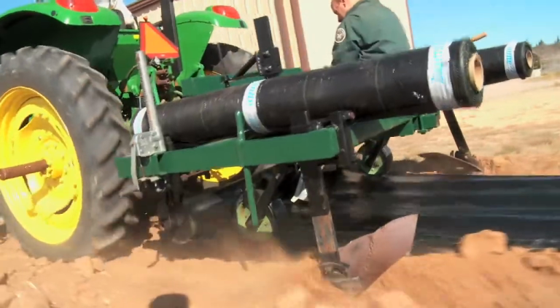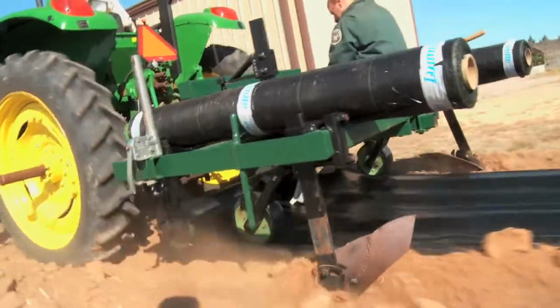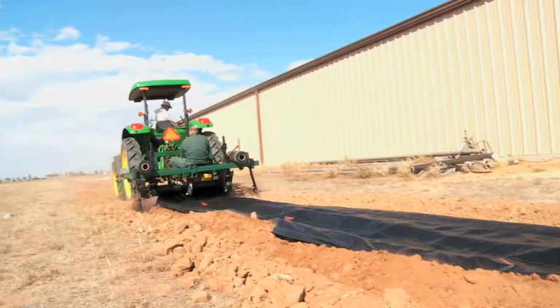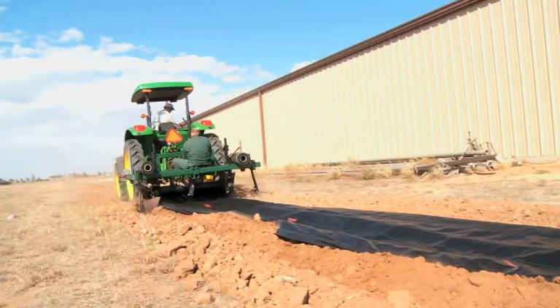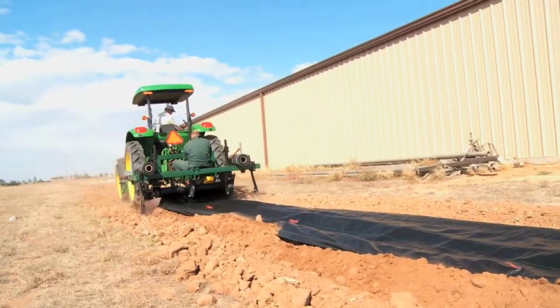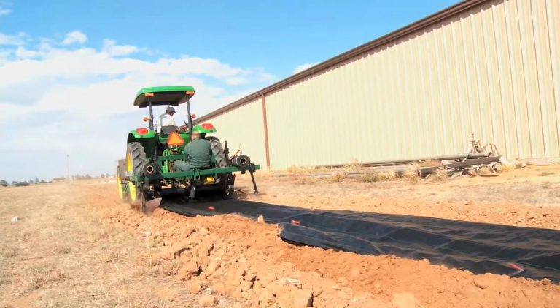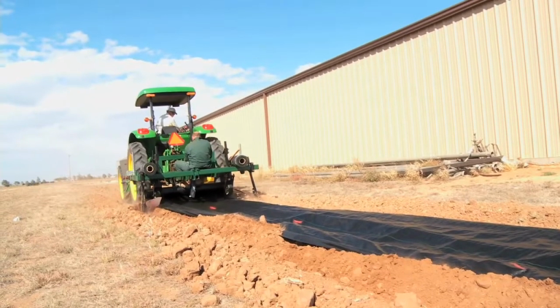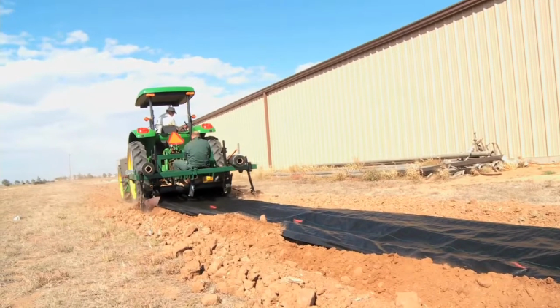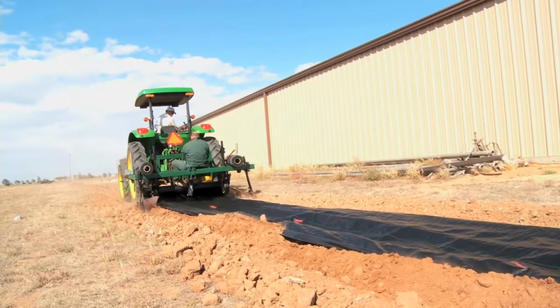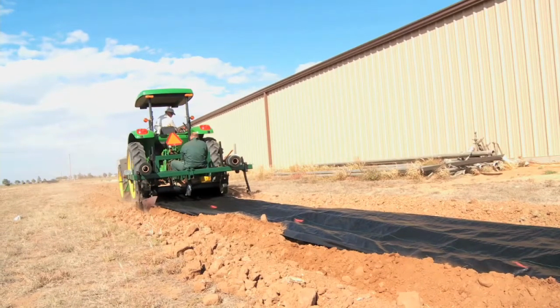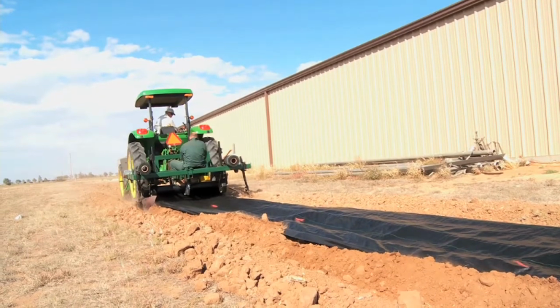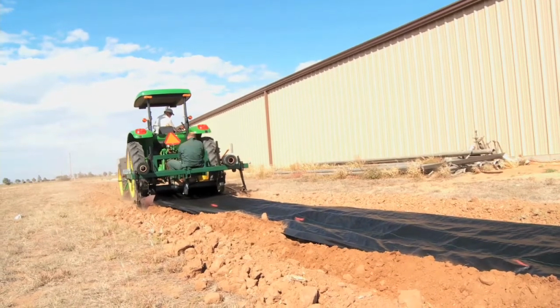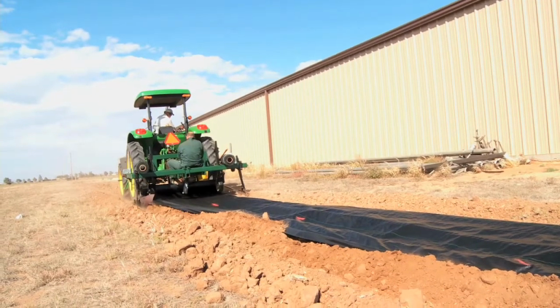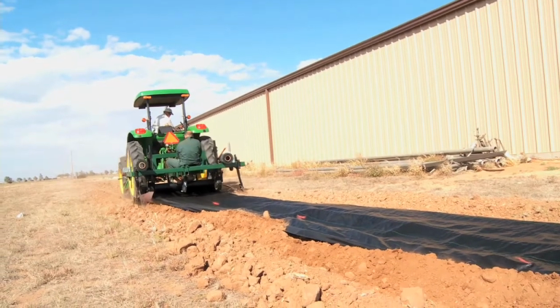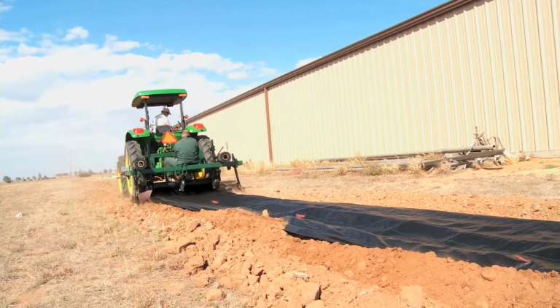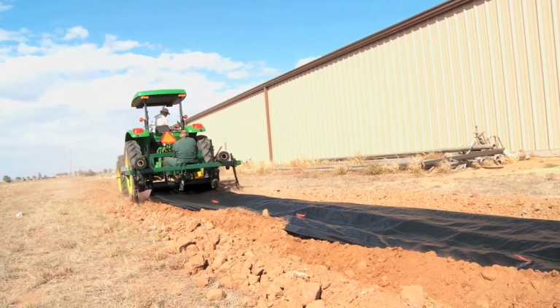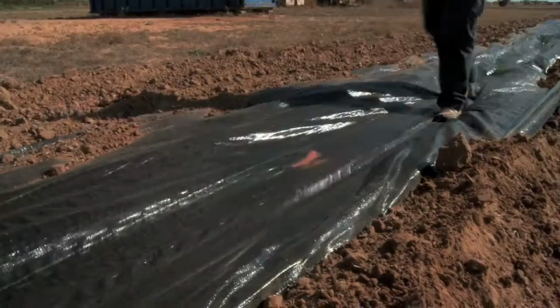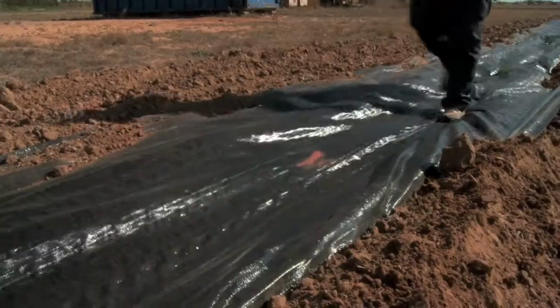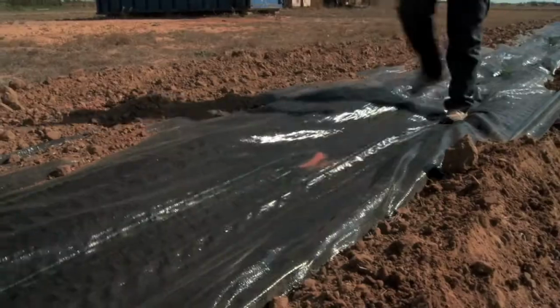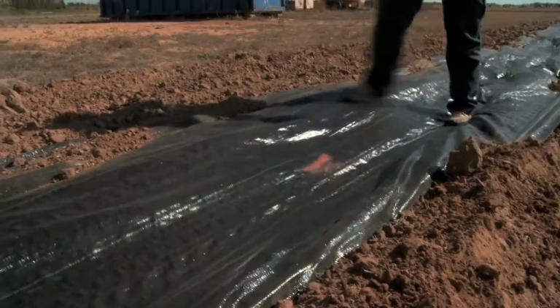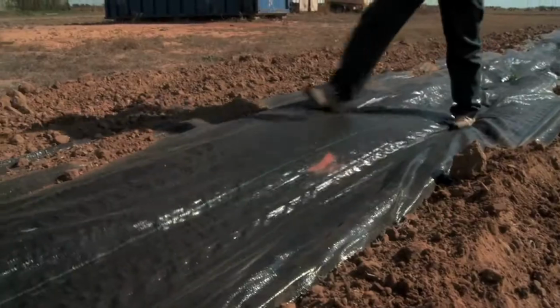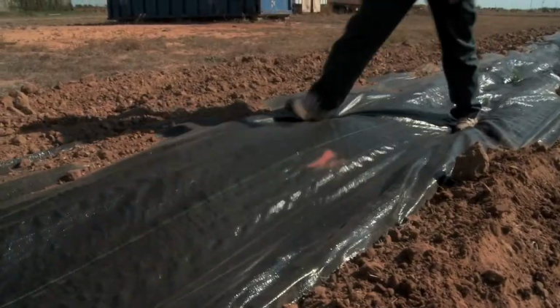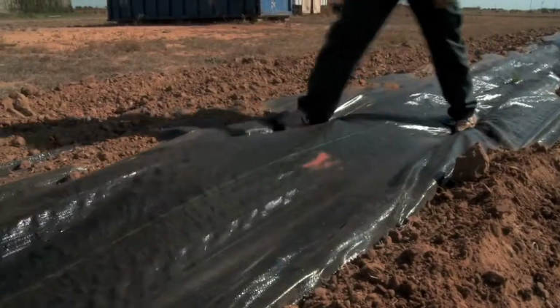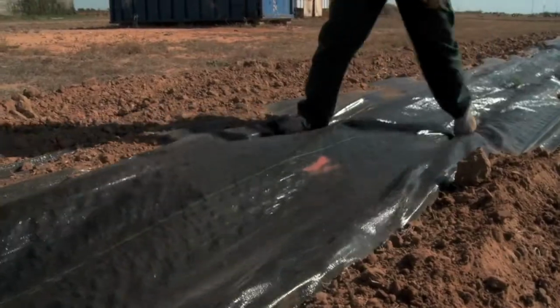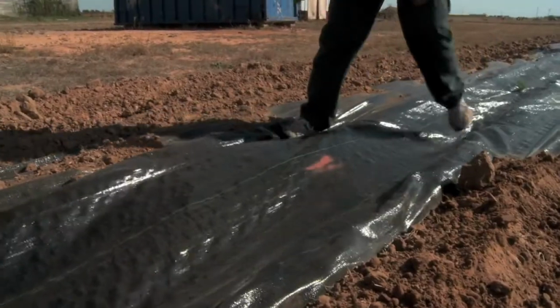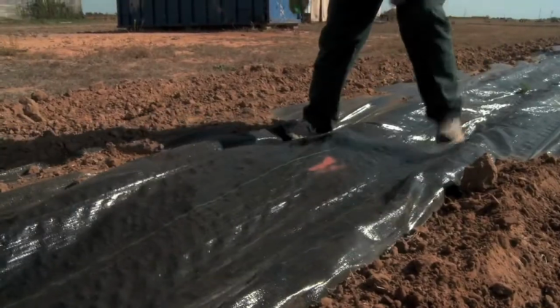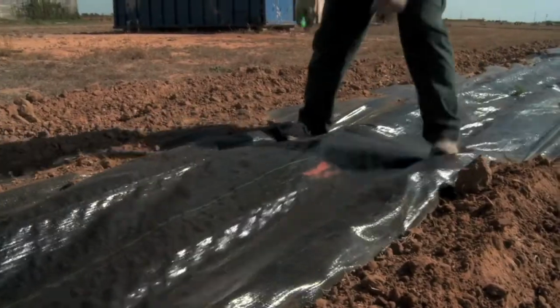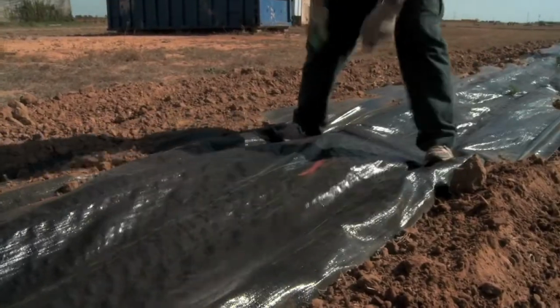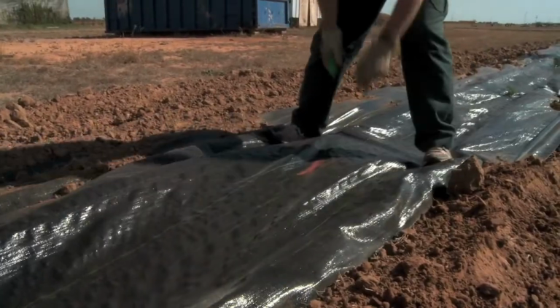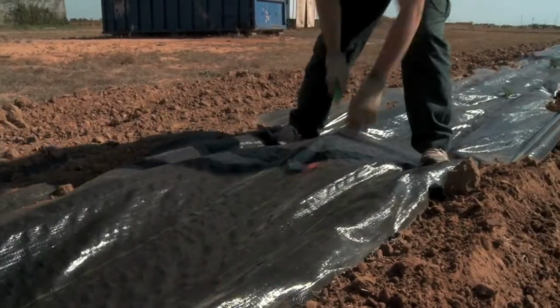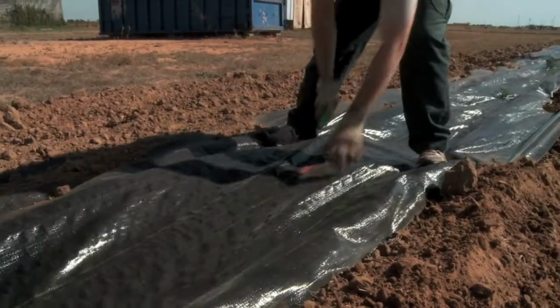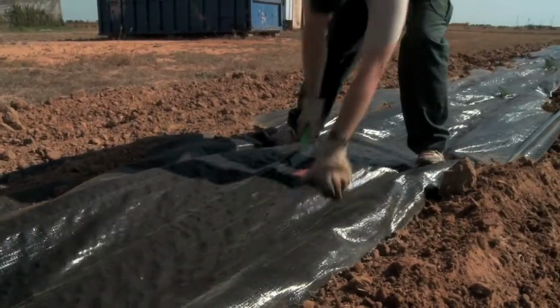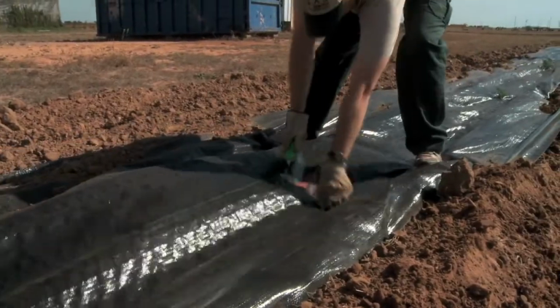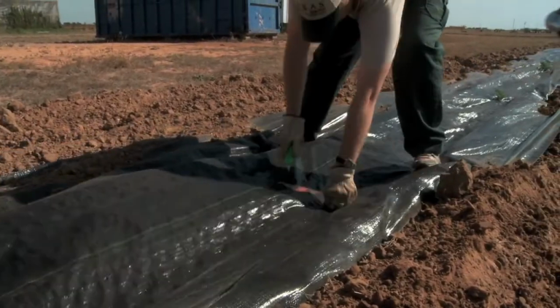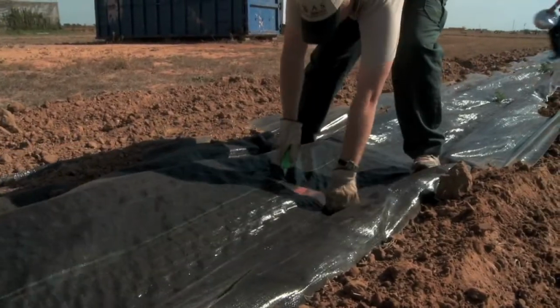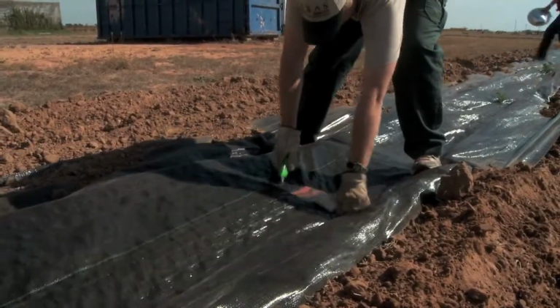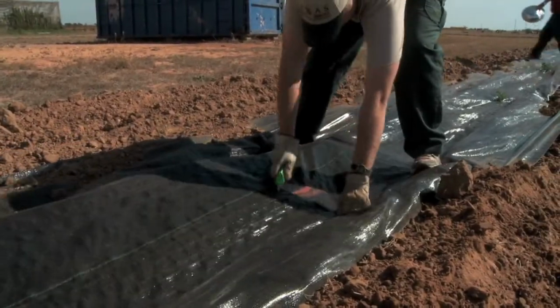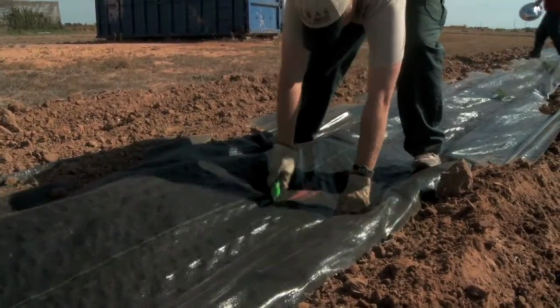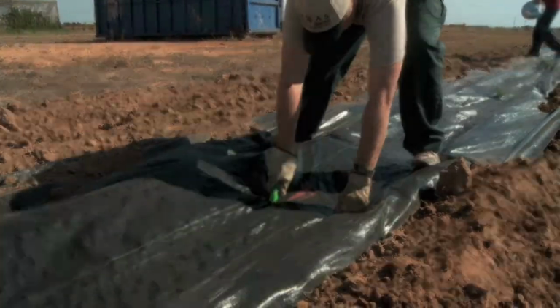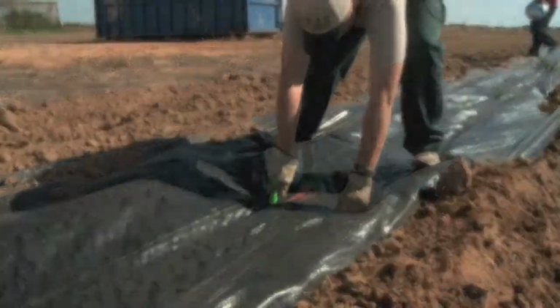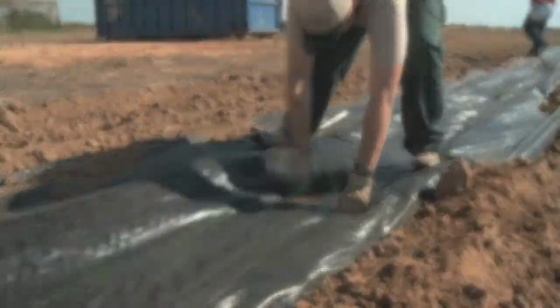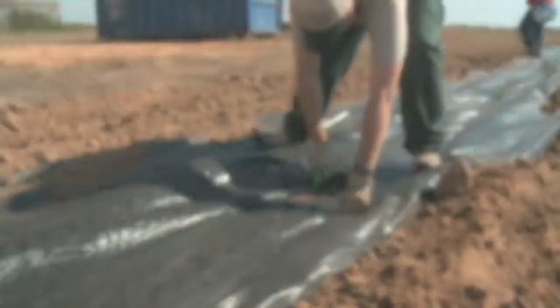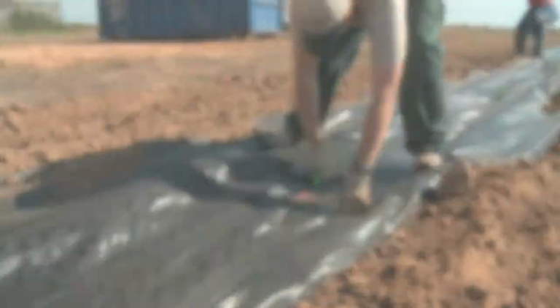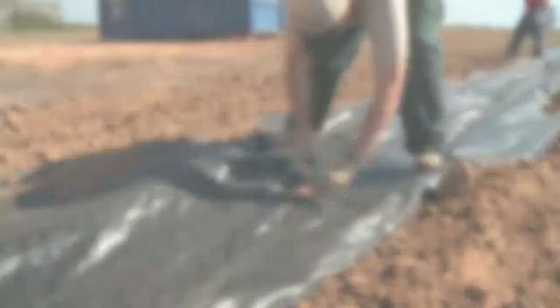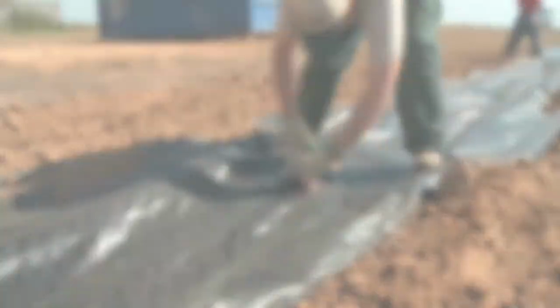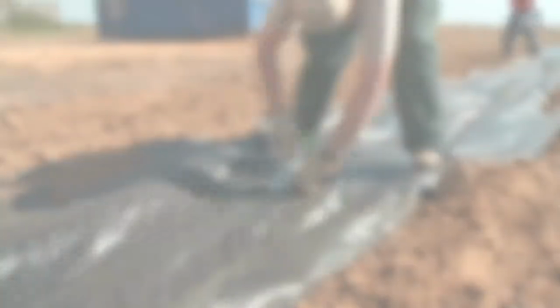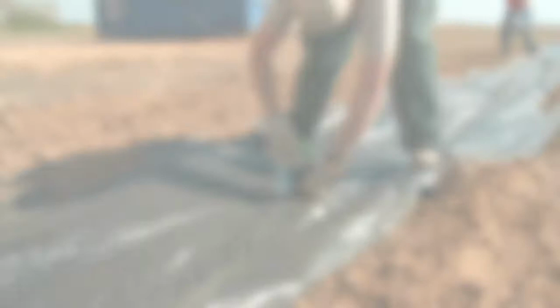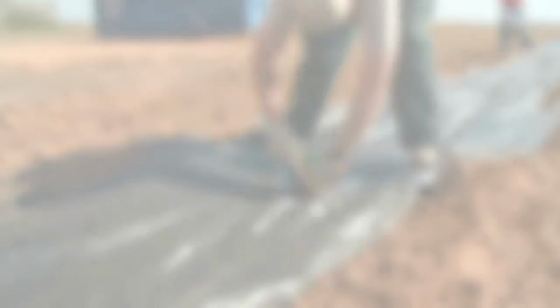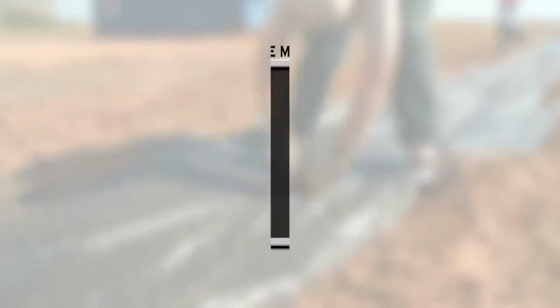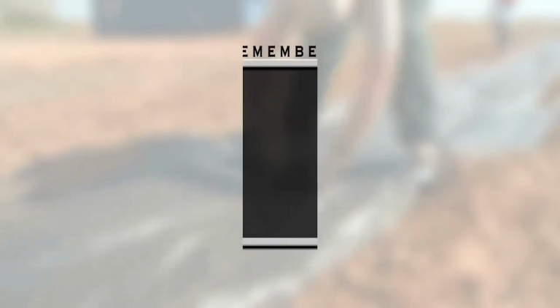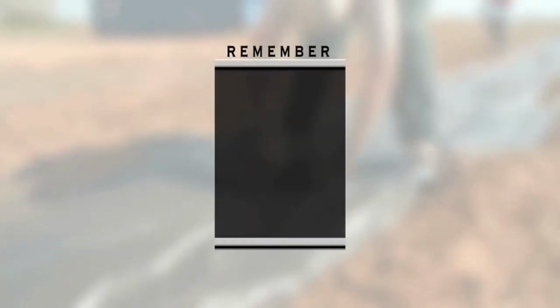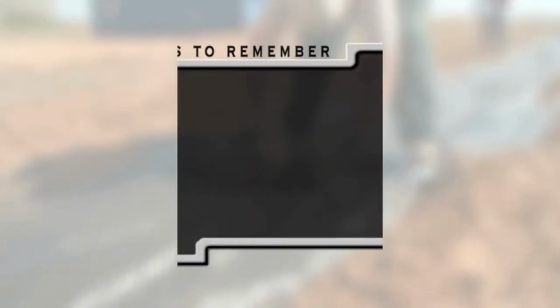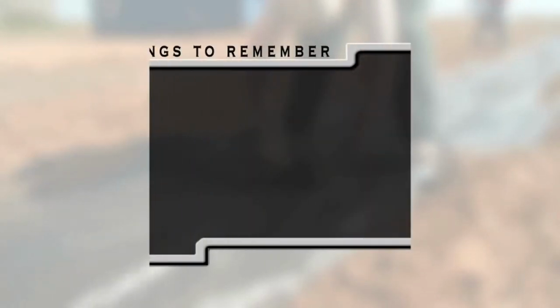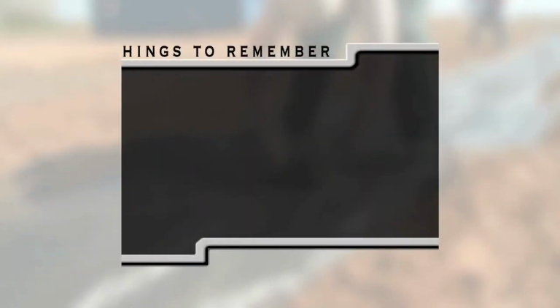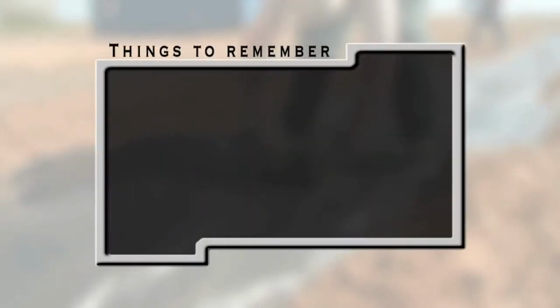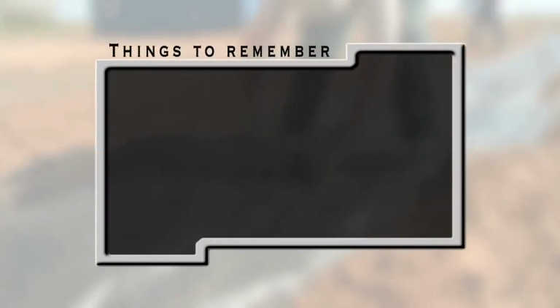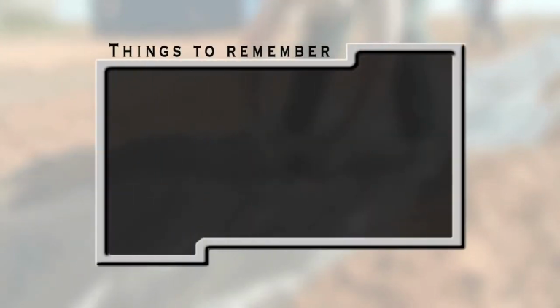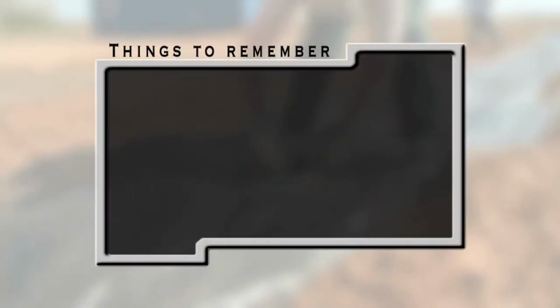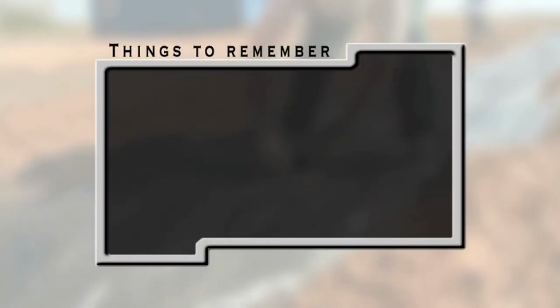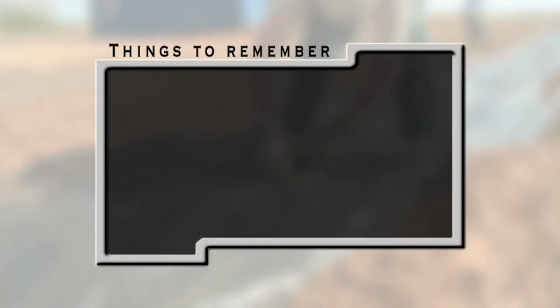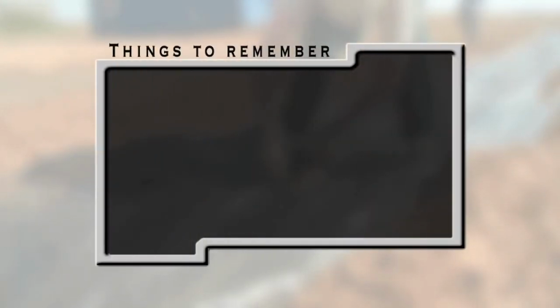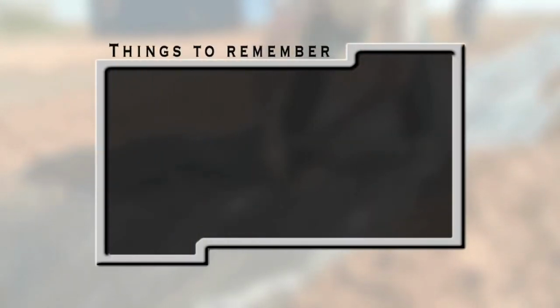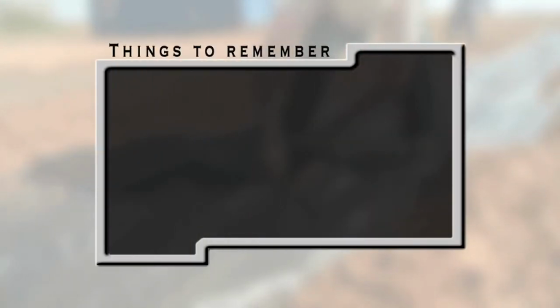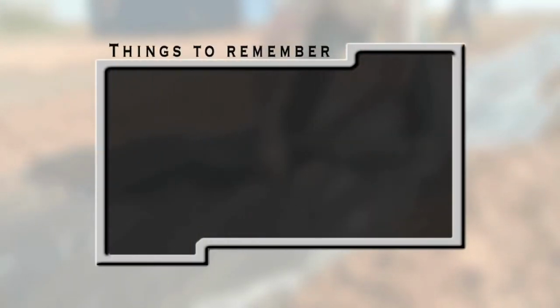Pull seedlings through immediately to prevent damage from heating beneath the fabric.